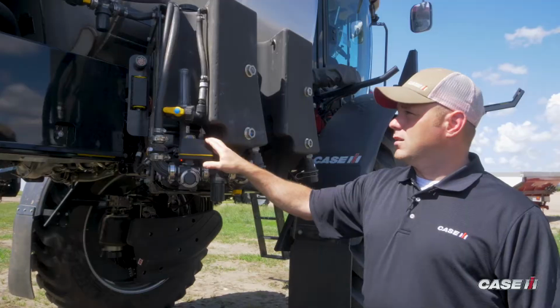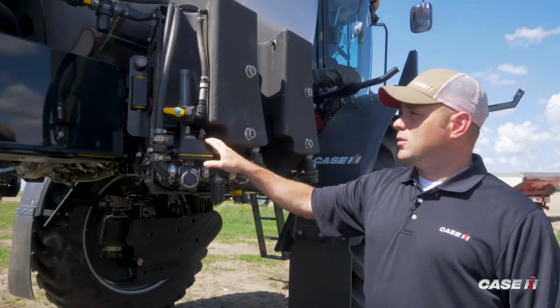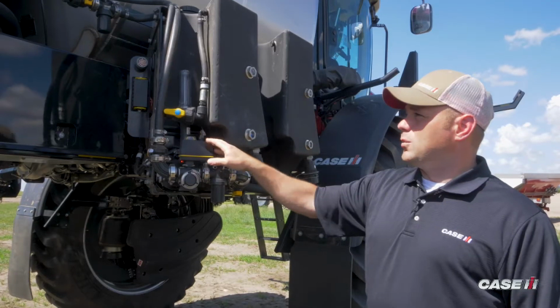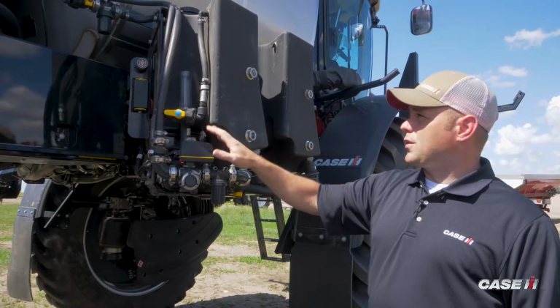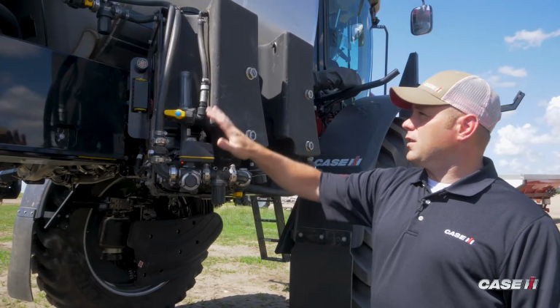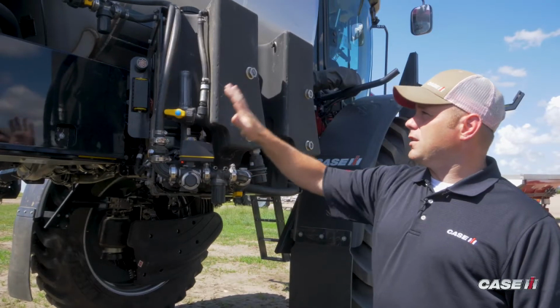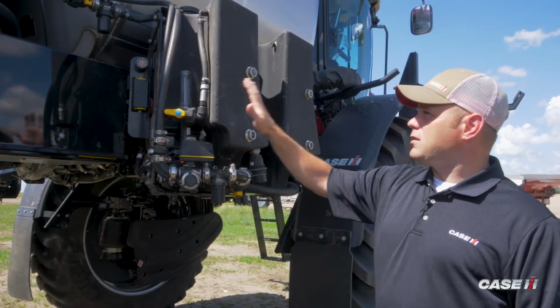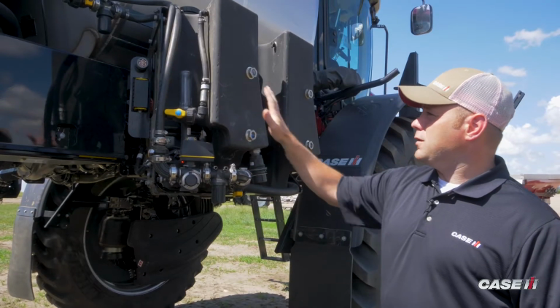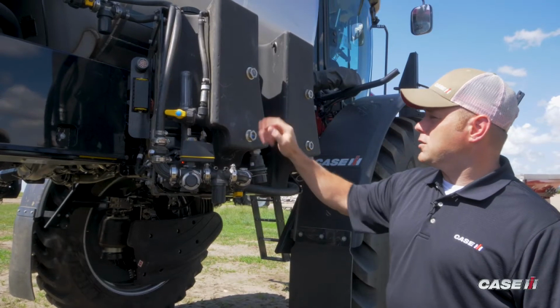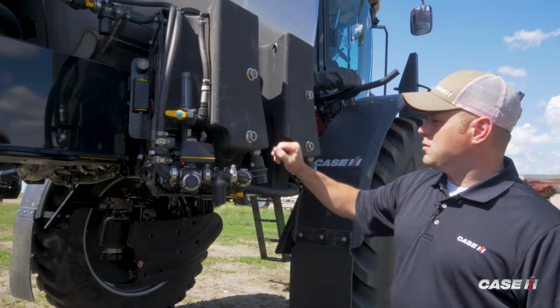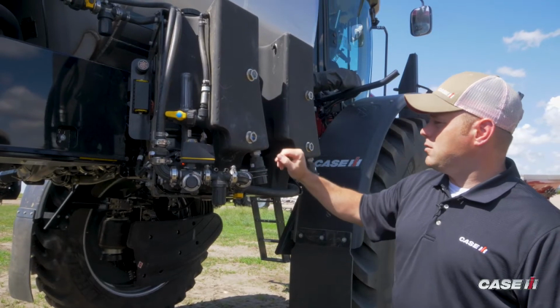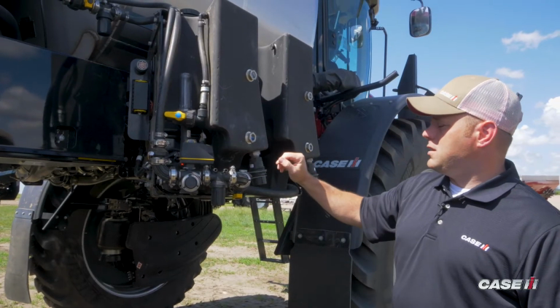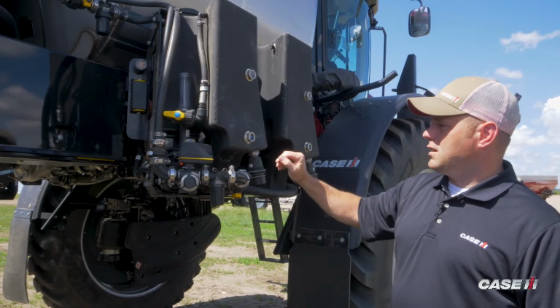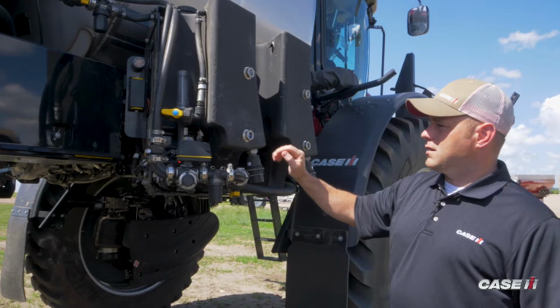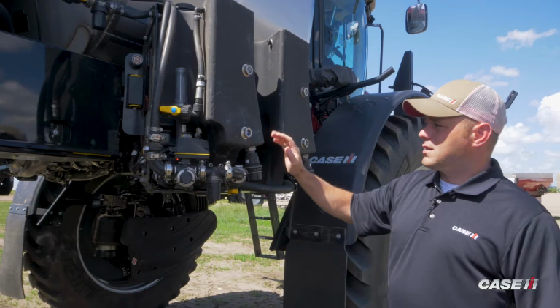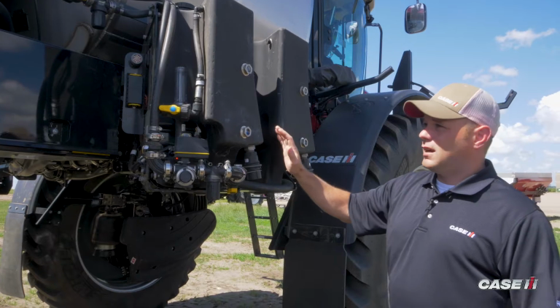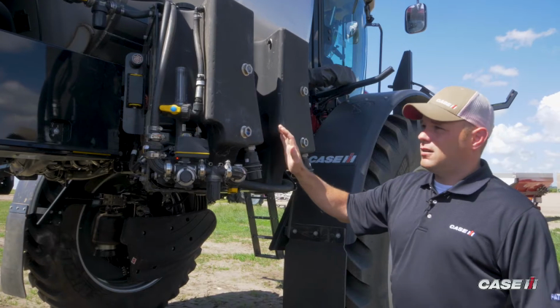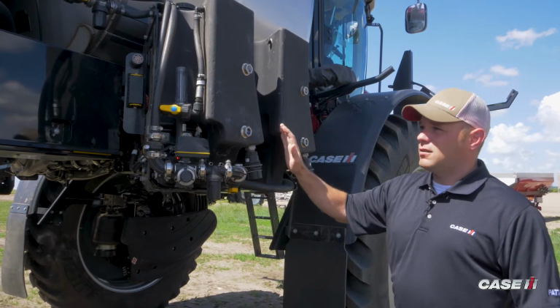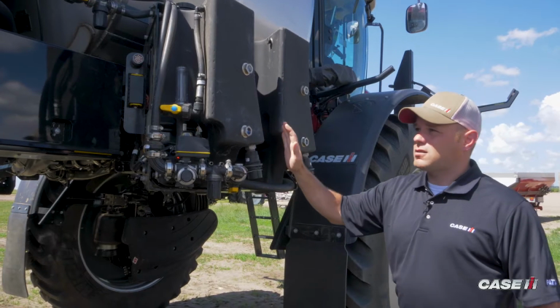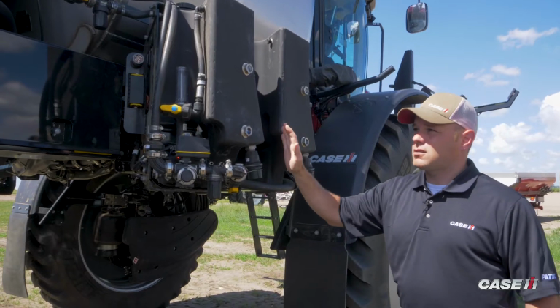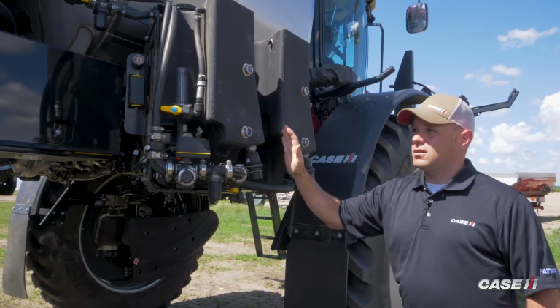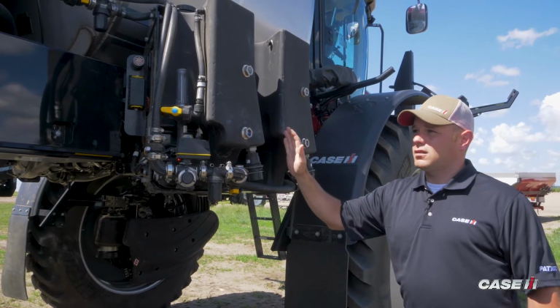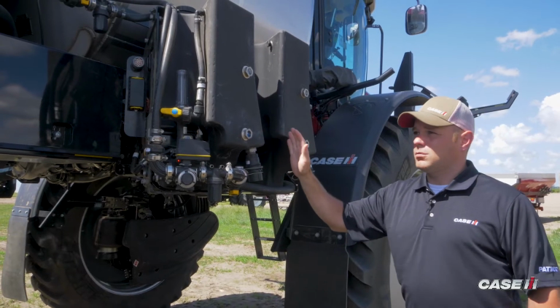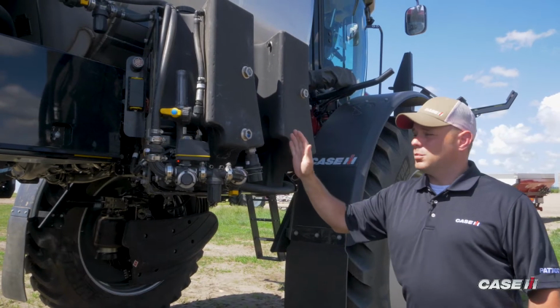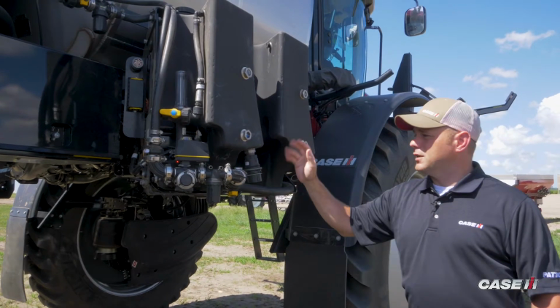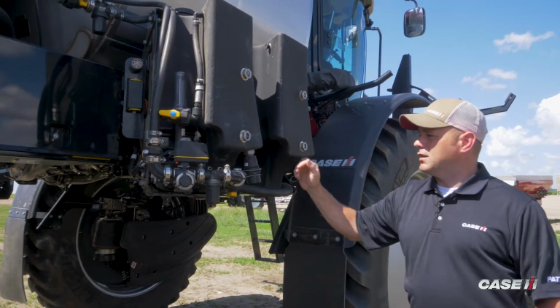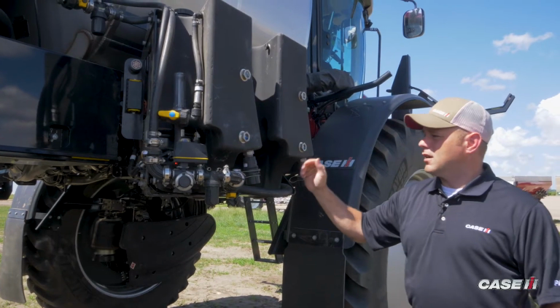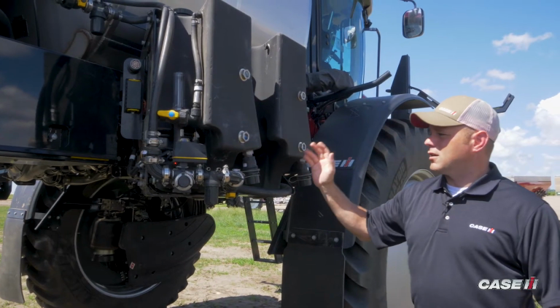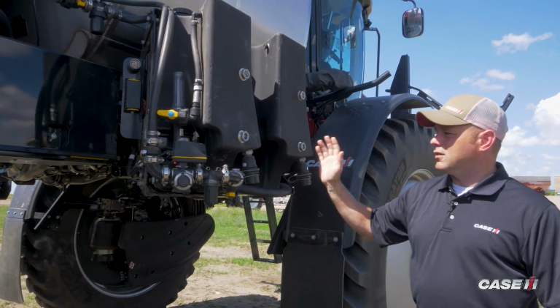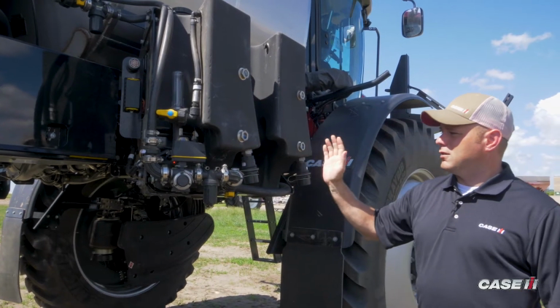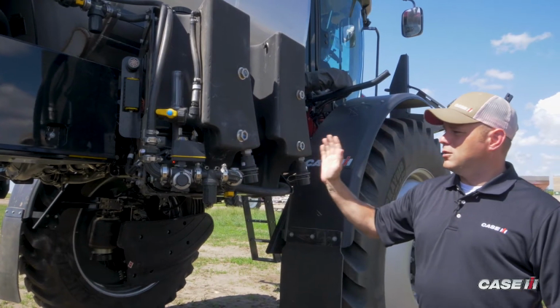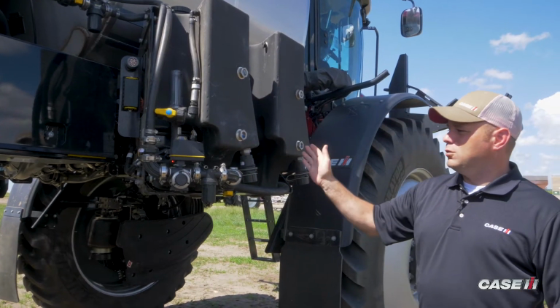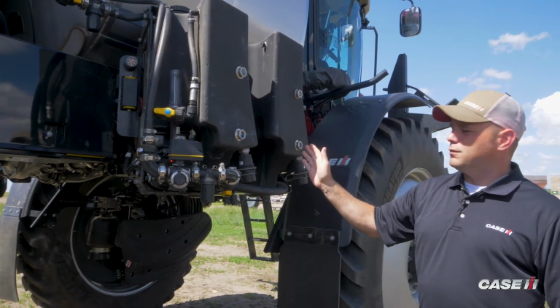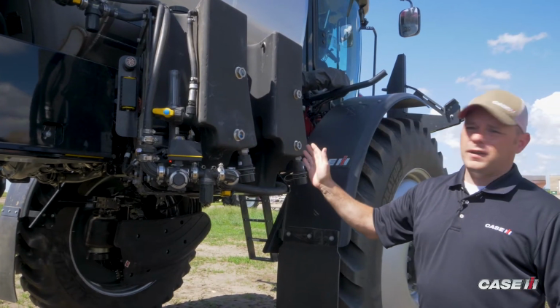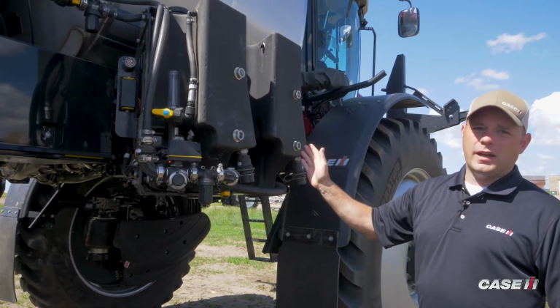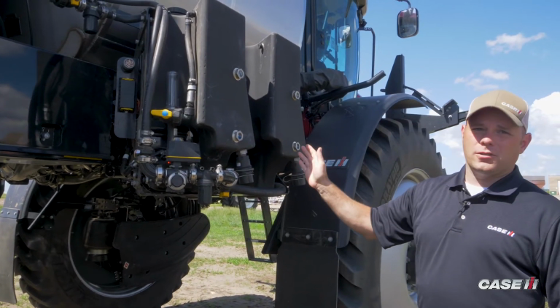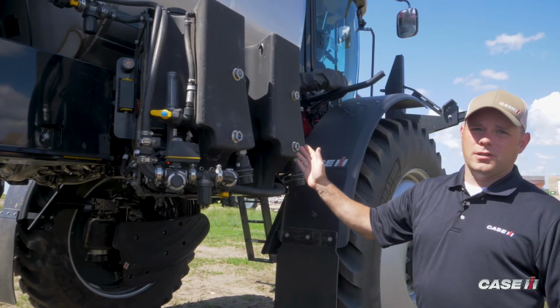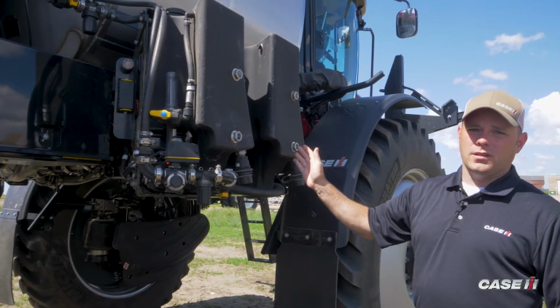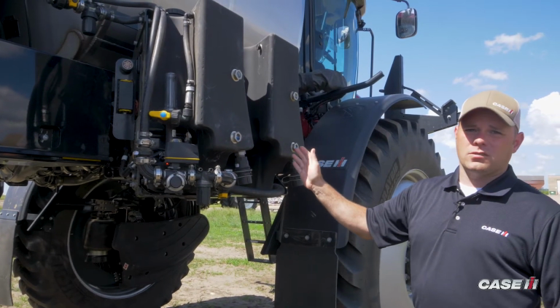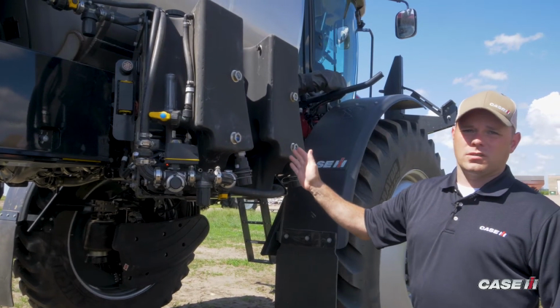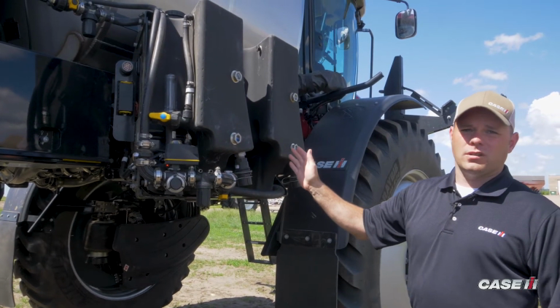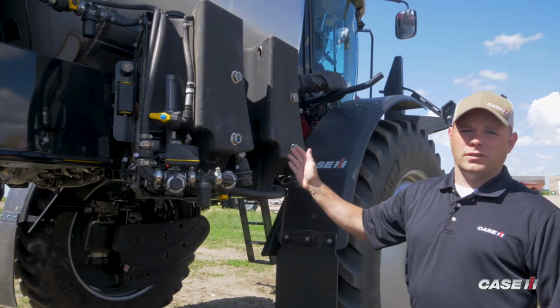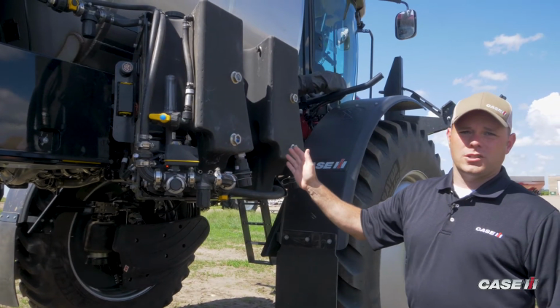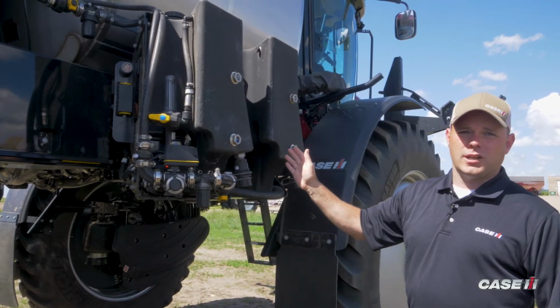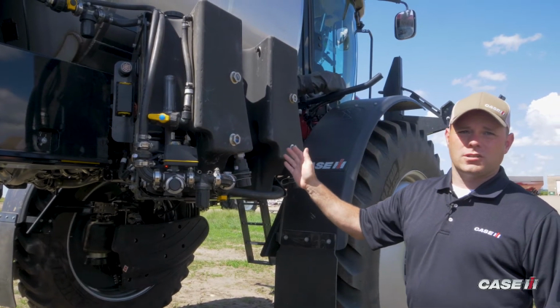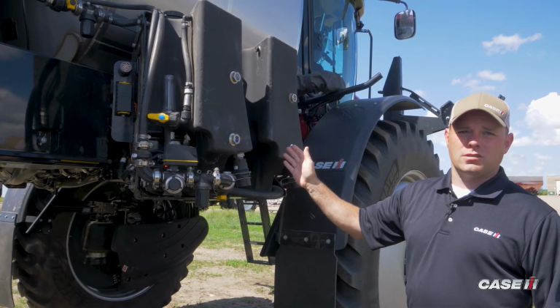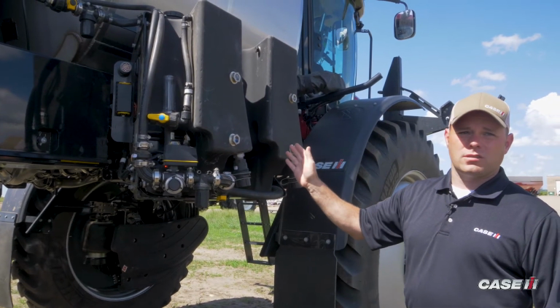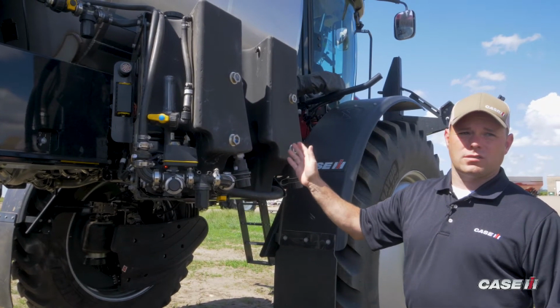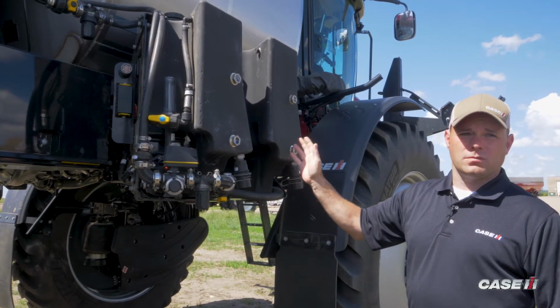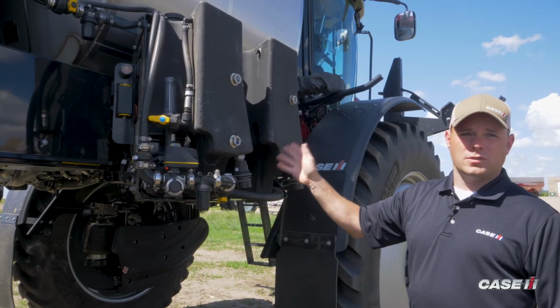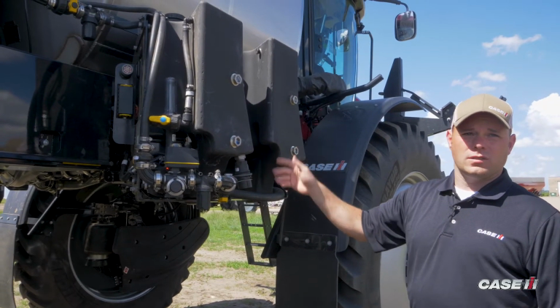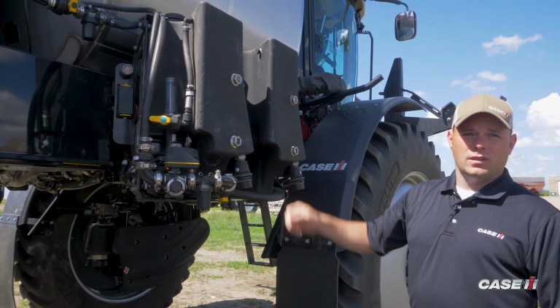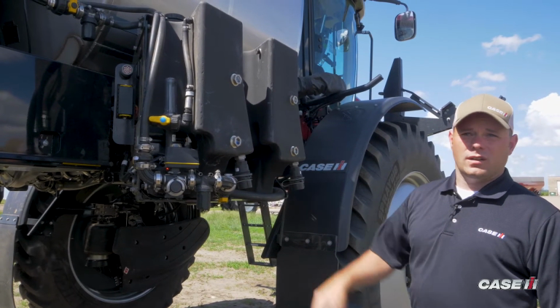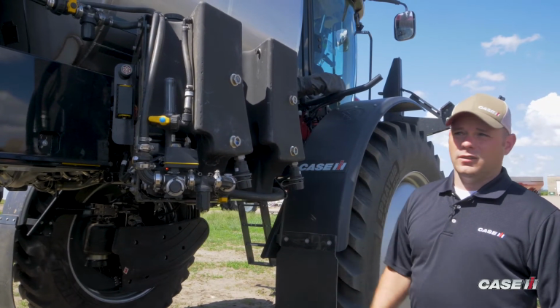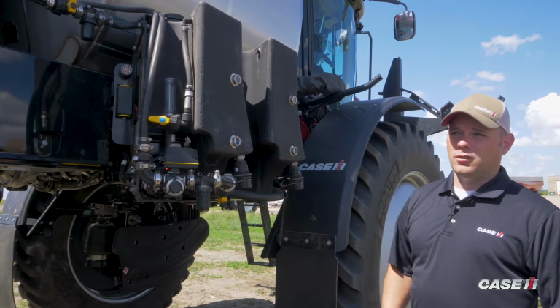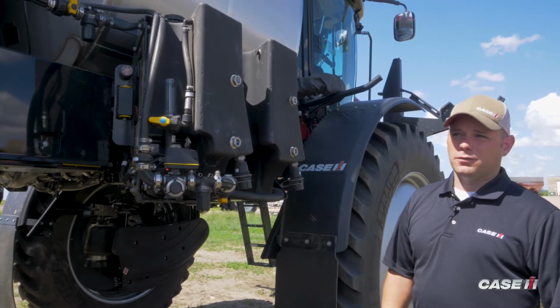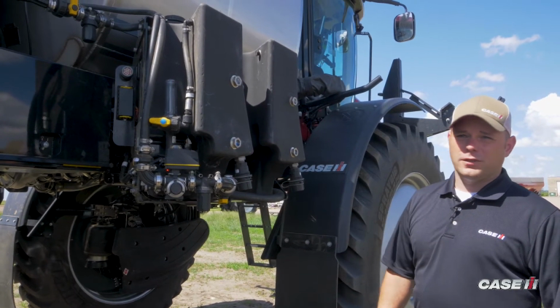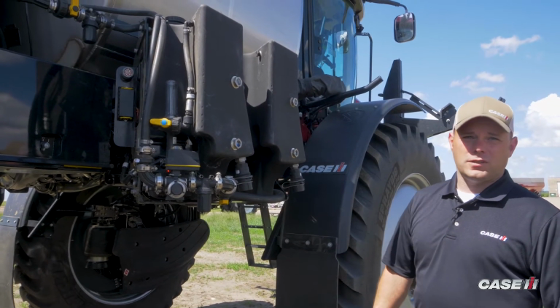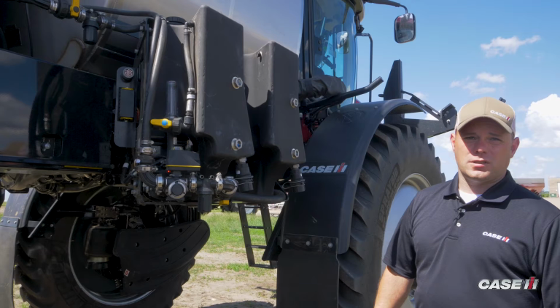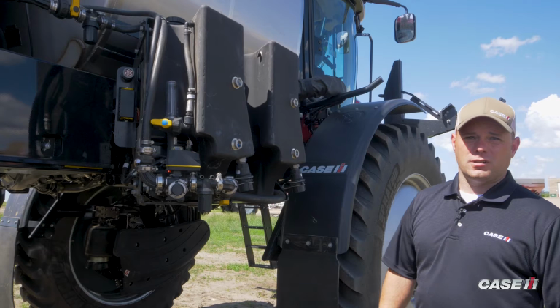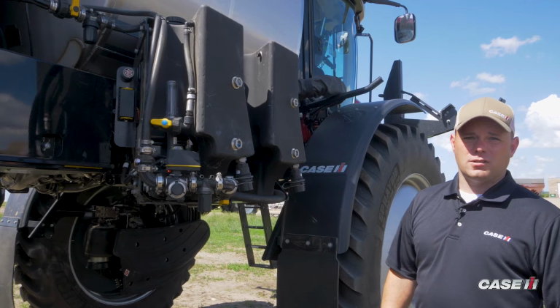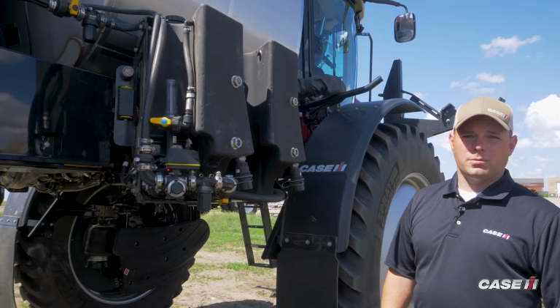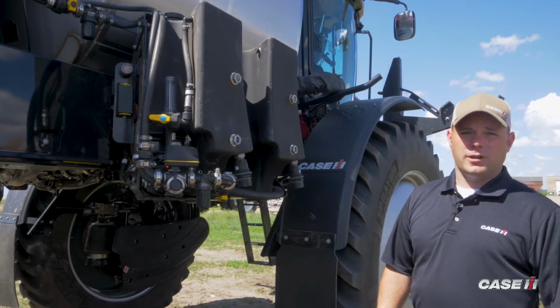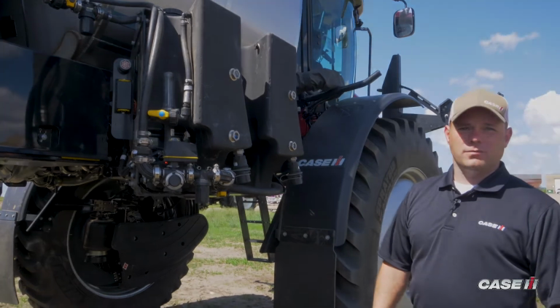With all these features you see on the side here, this completes our new factory installed injection system on the new 50 series sprayer.